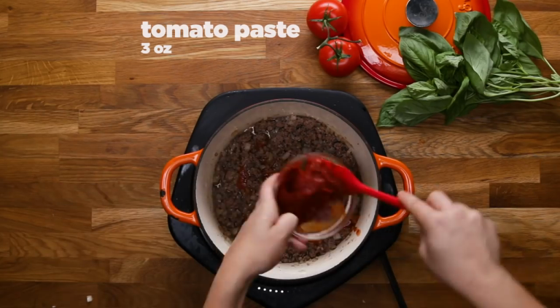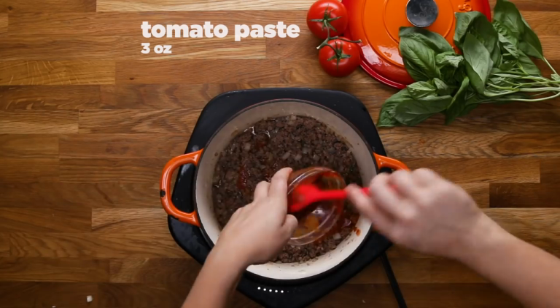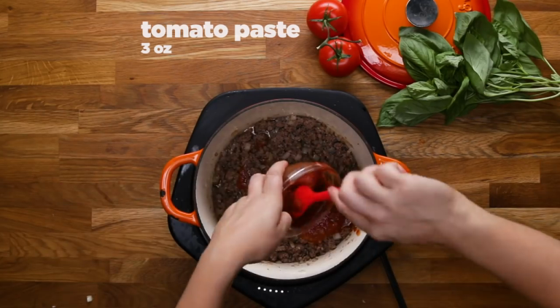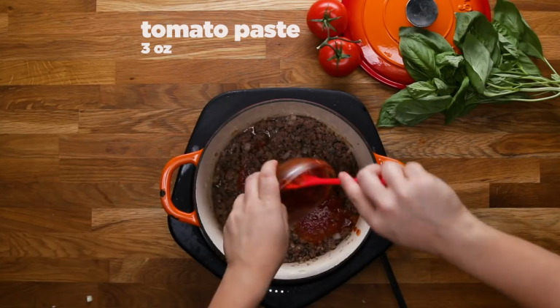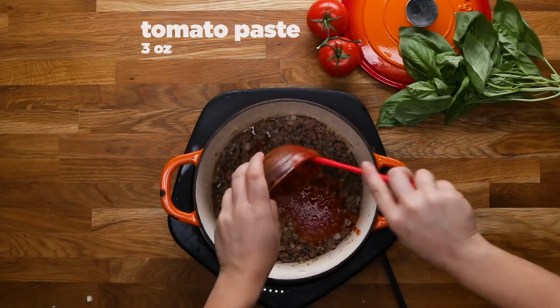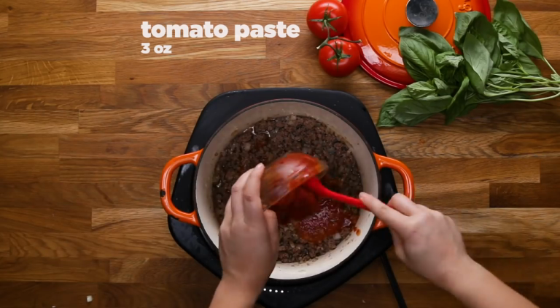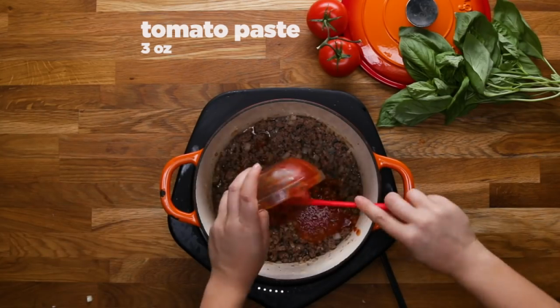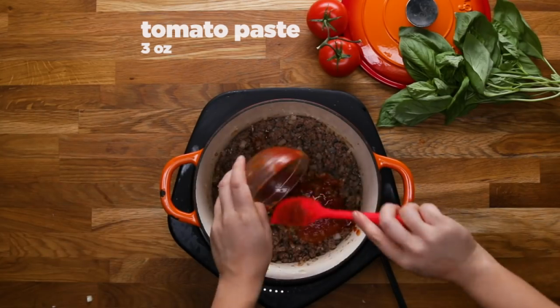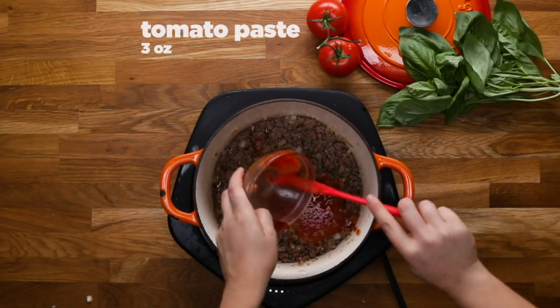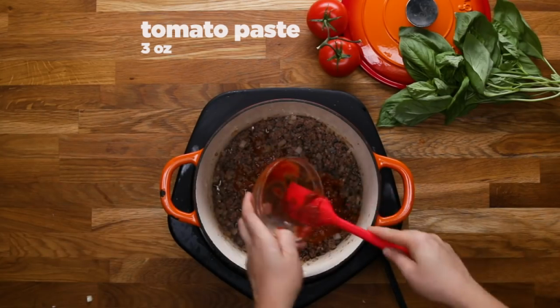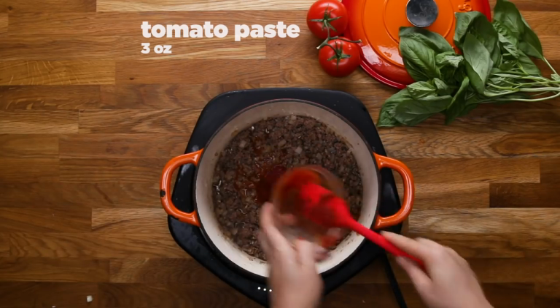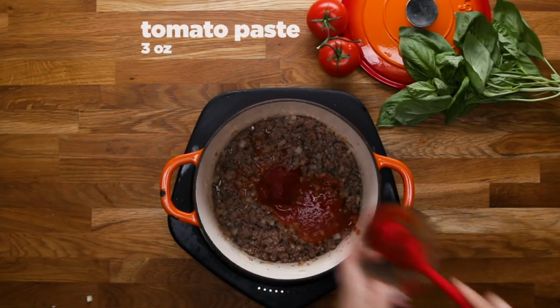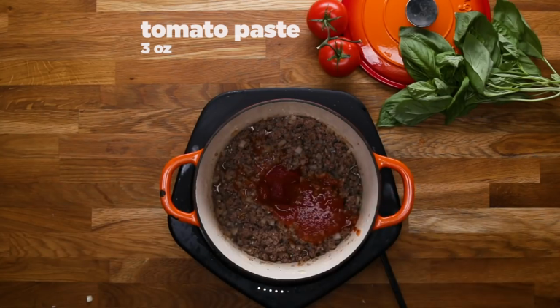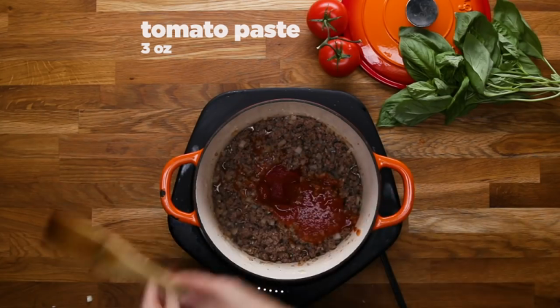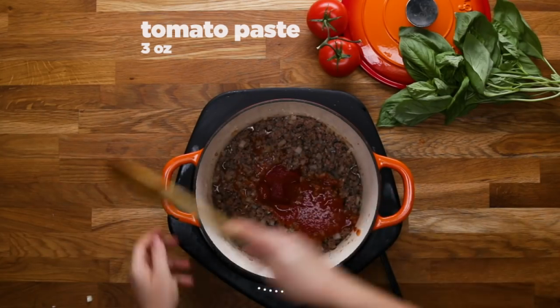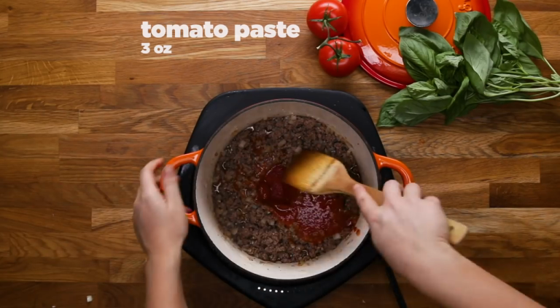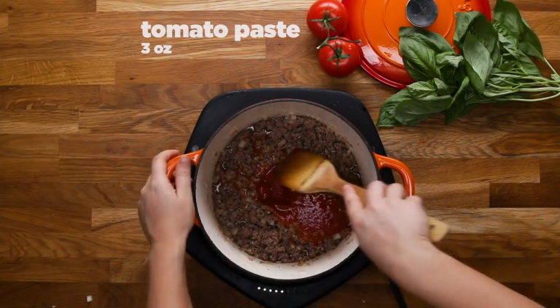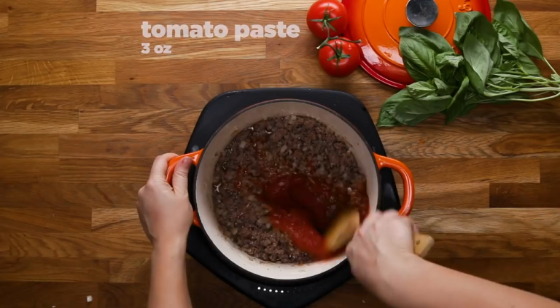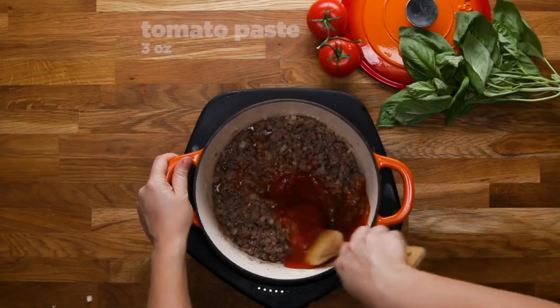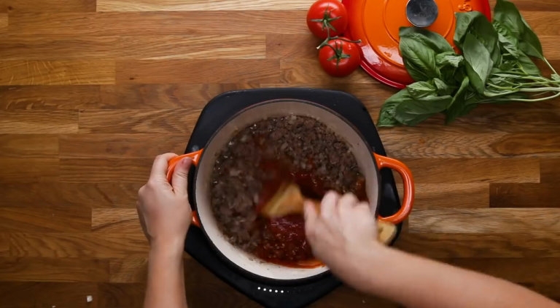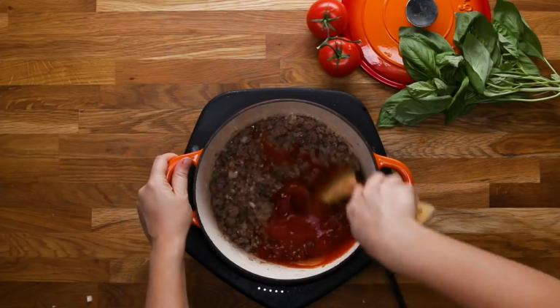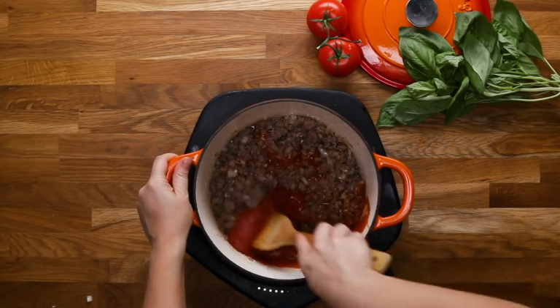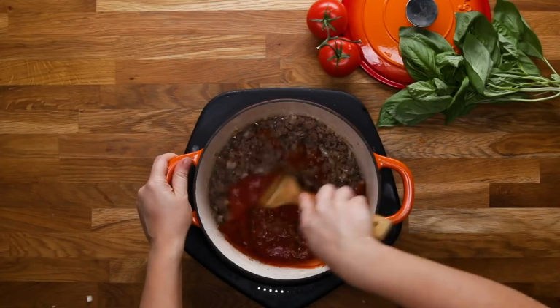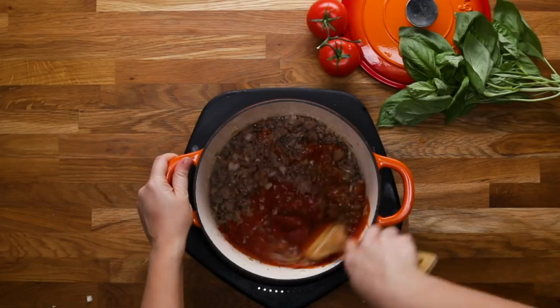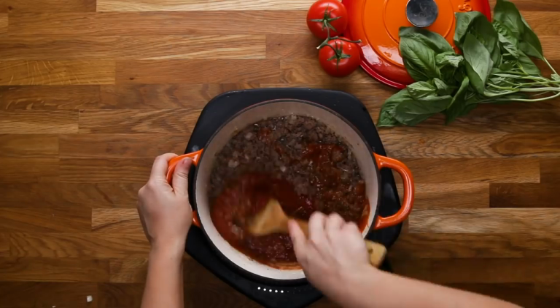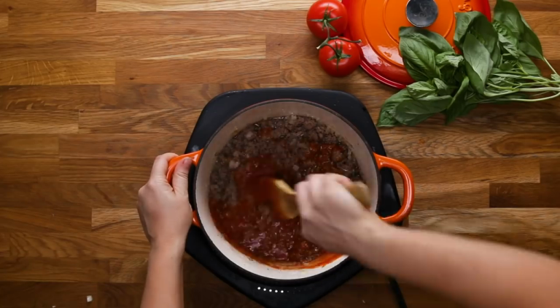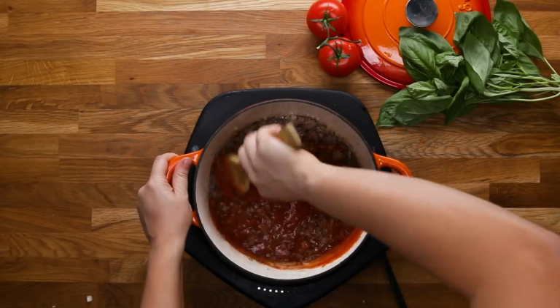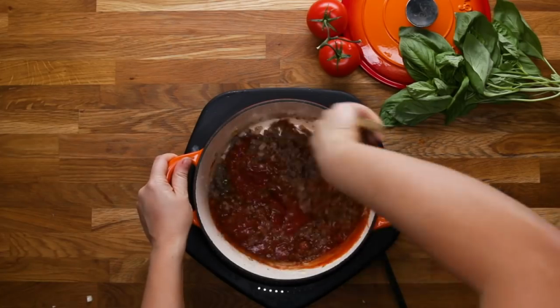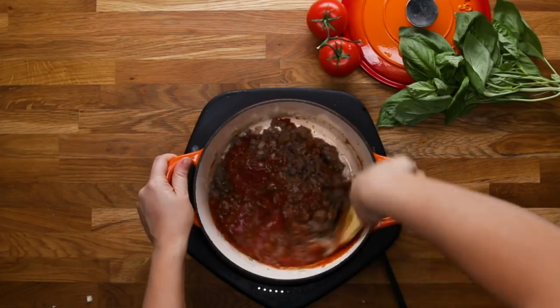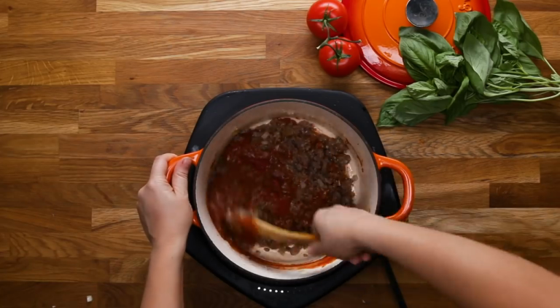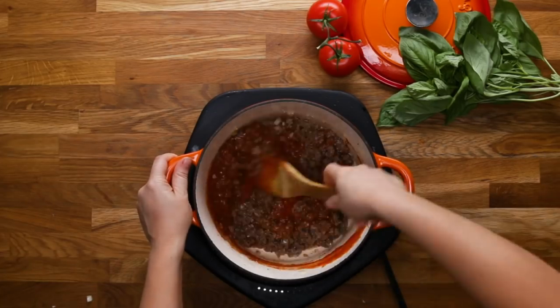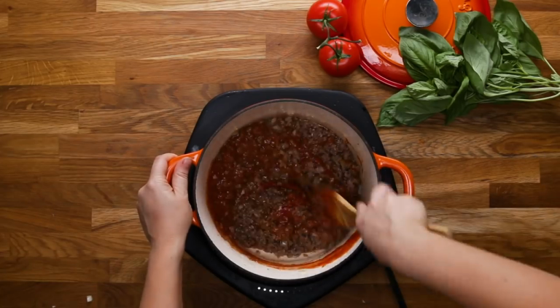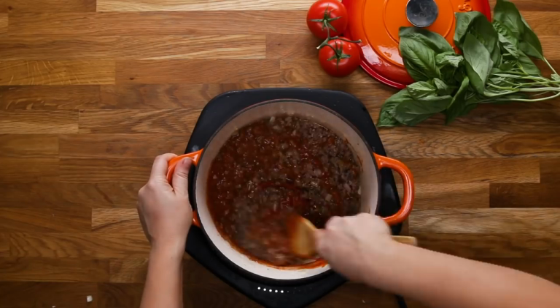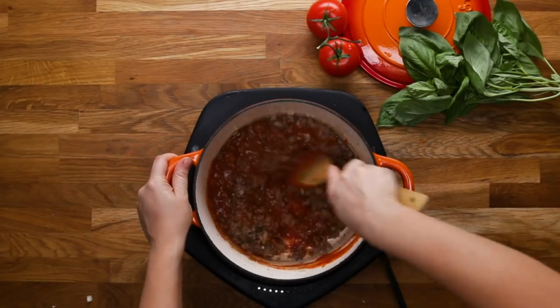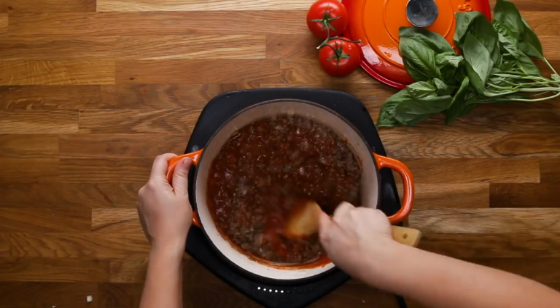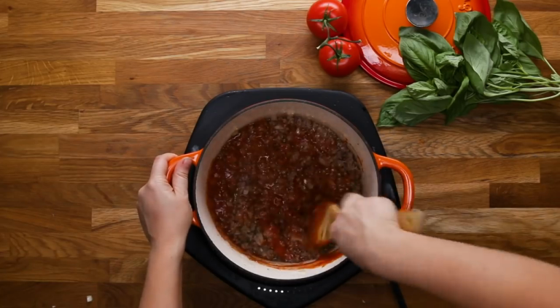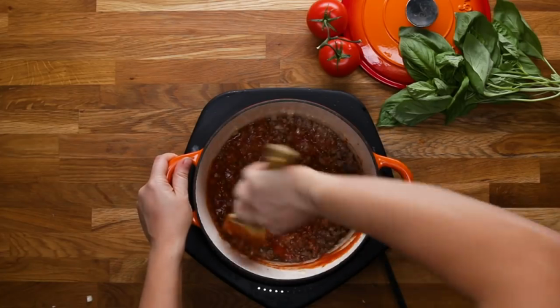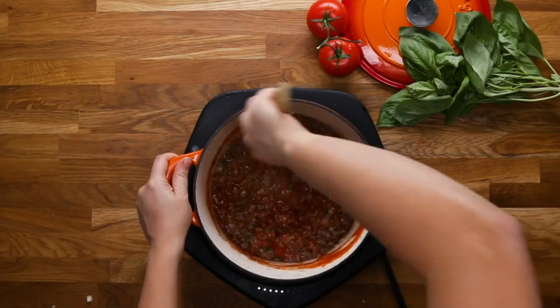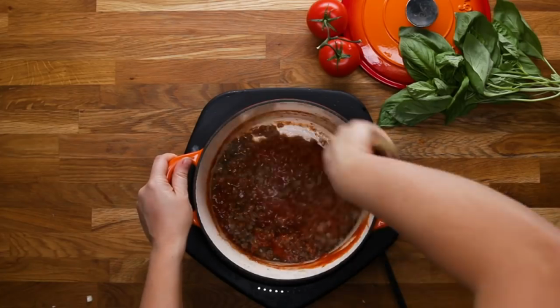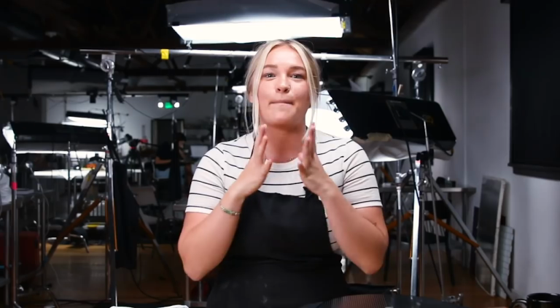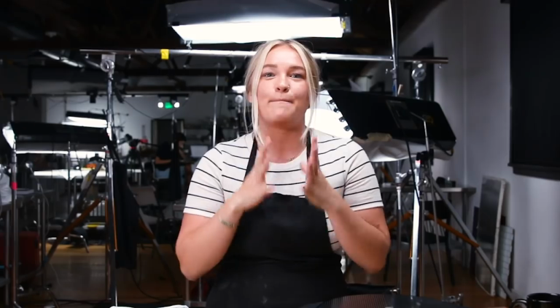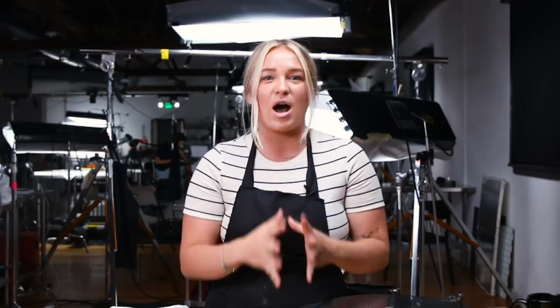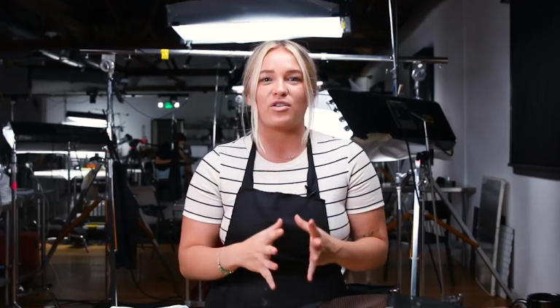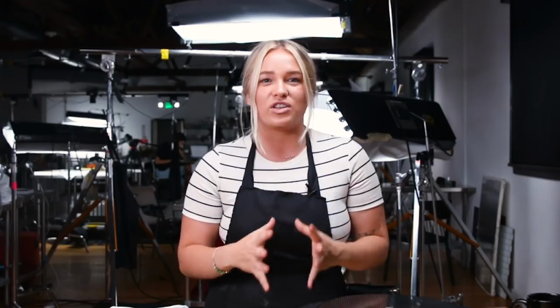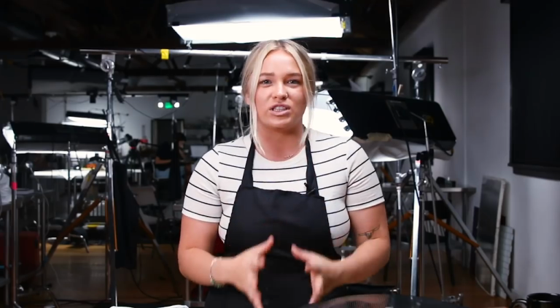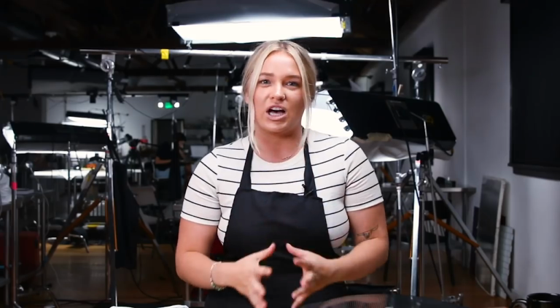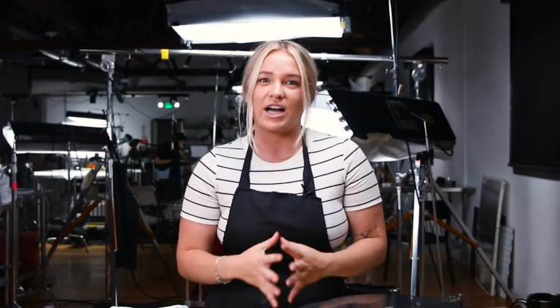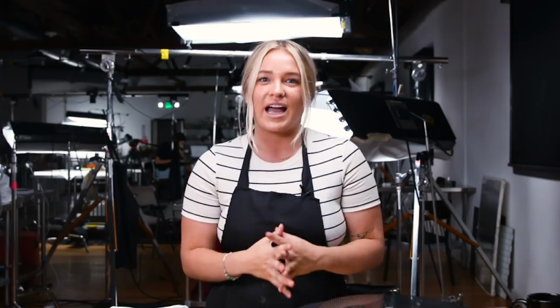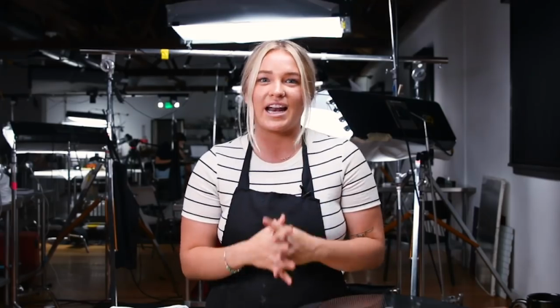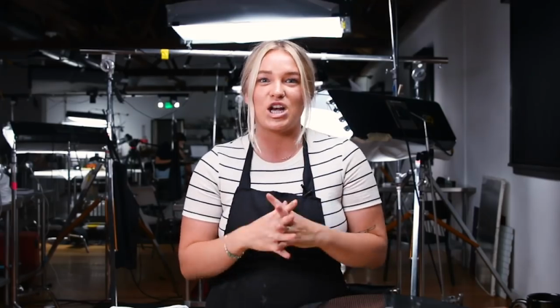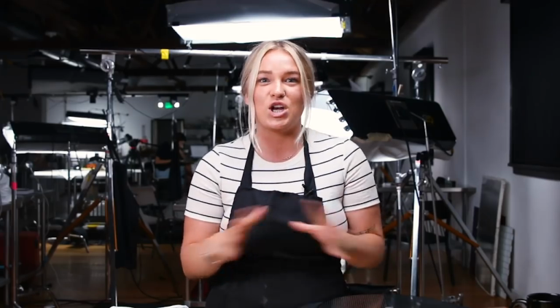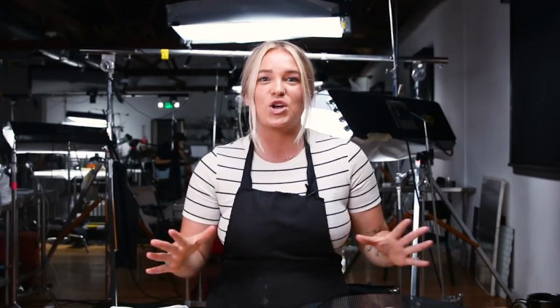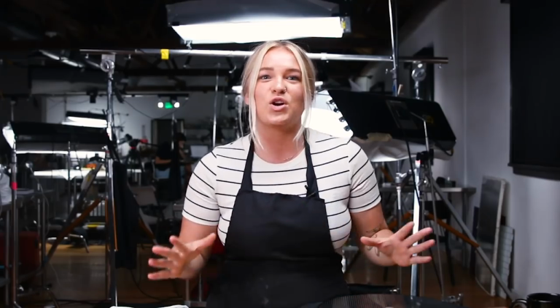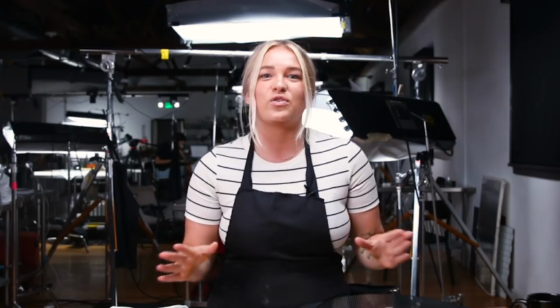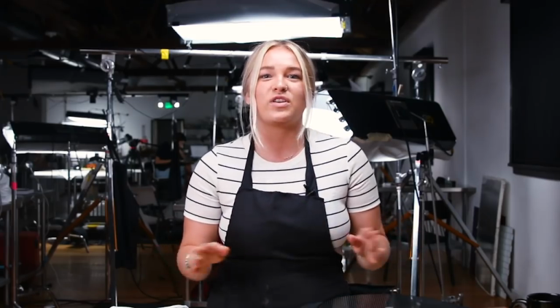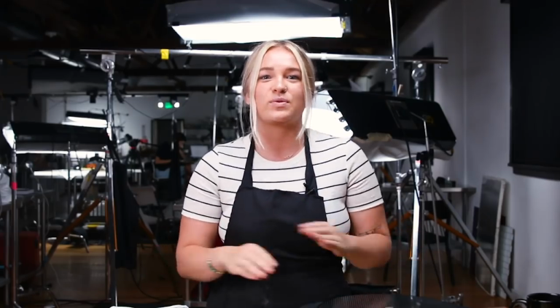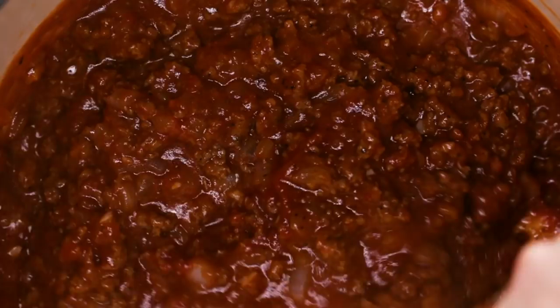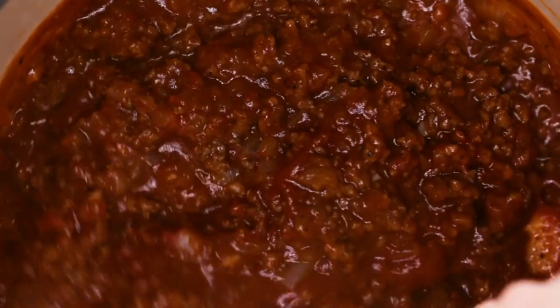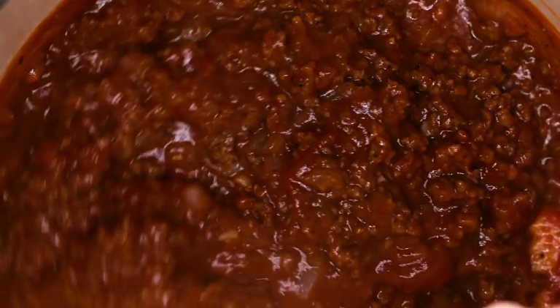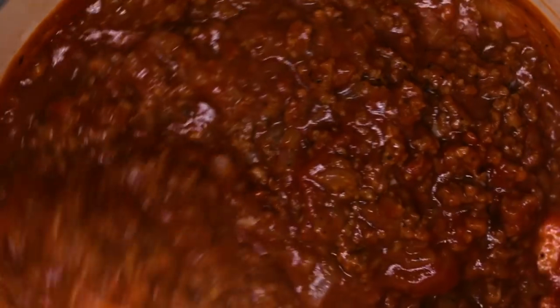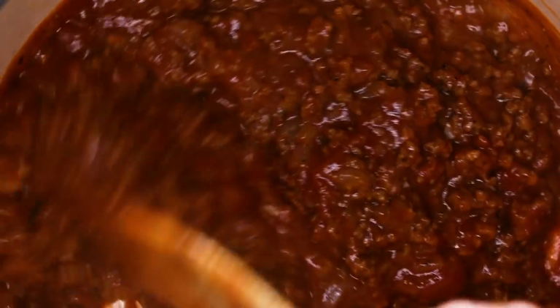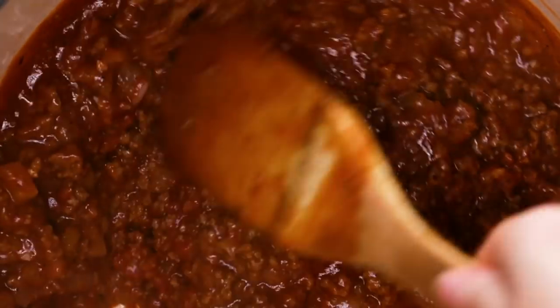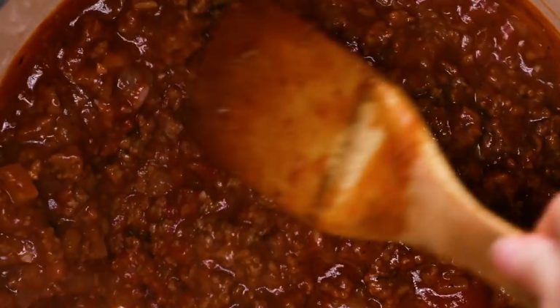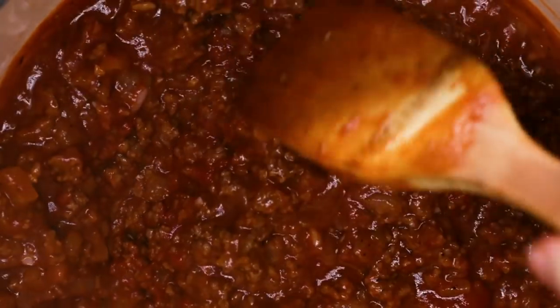So of course, for our Tasty videos, it's not only about the flavor — it's about the look. And I knew this would nail both.